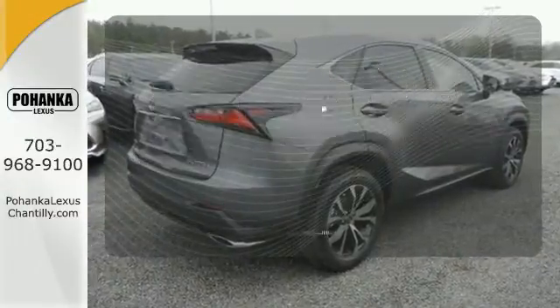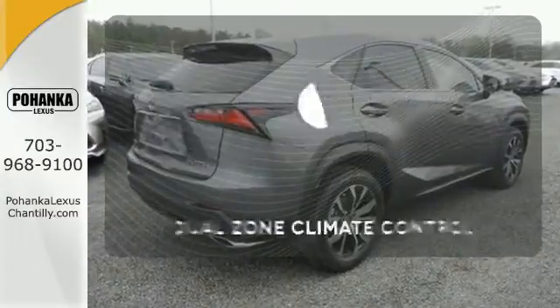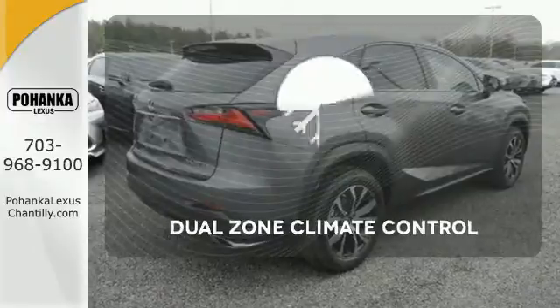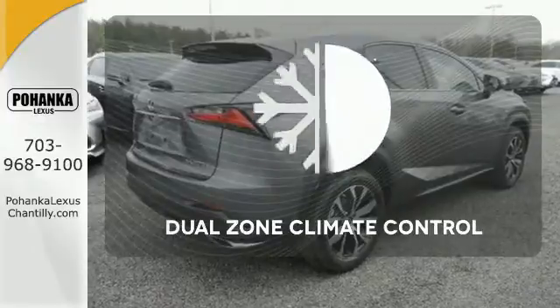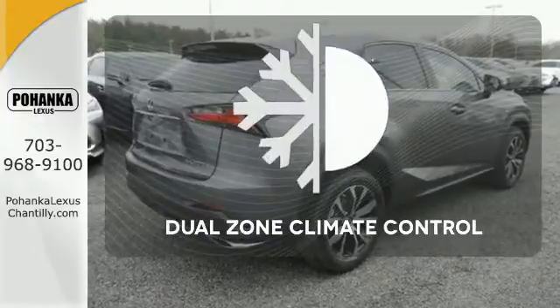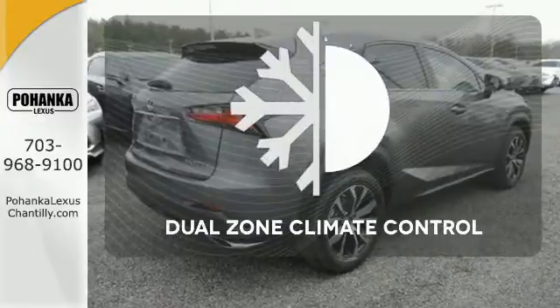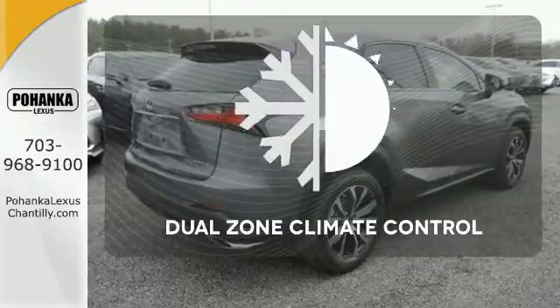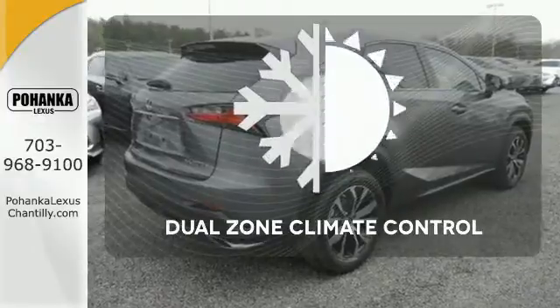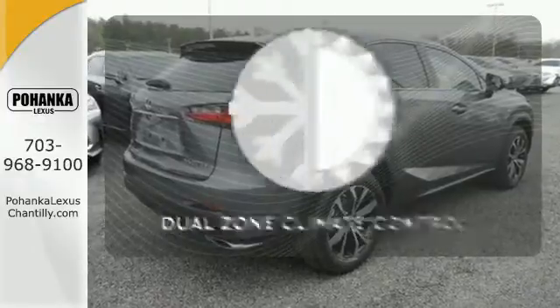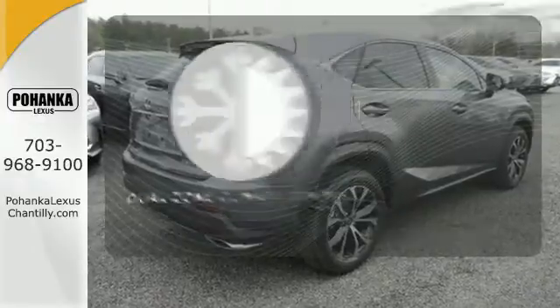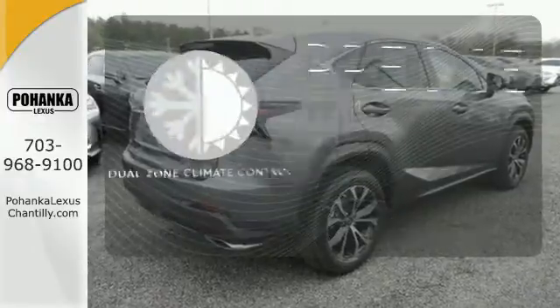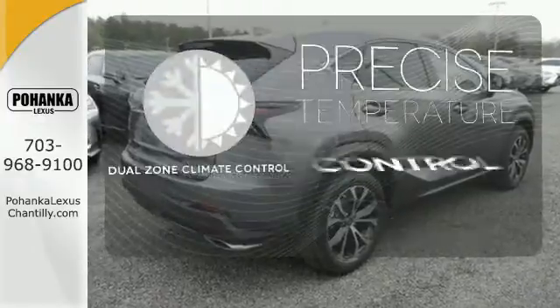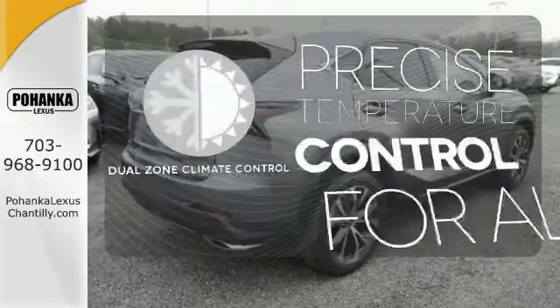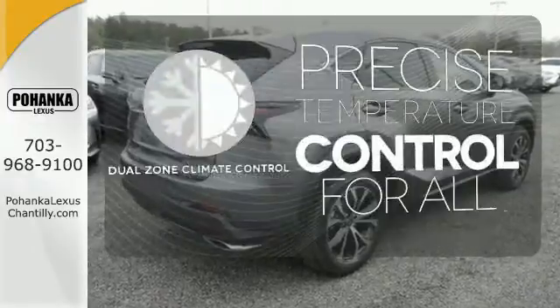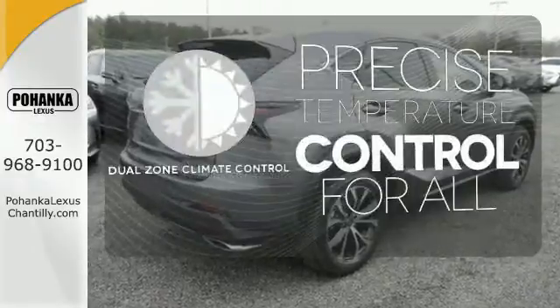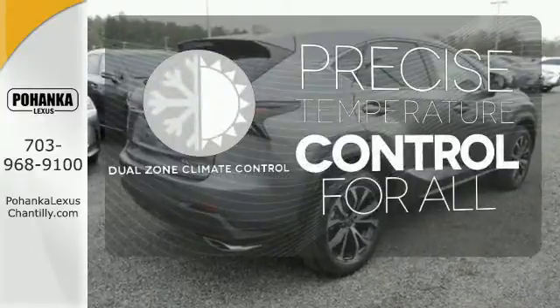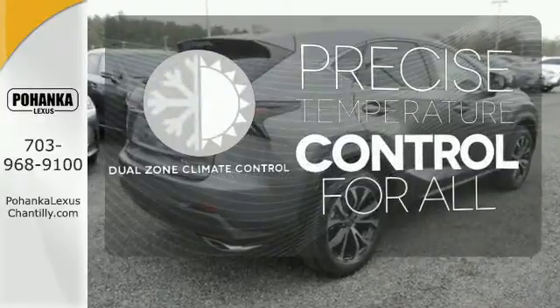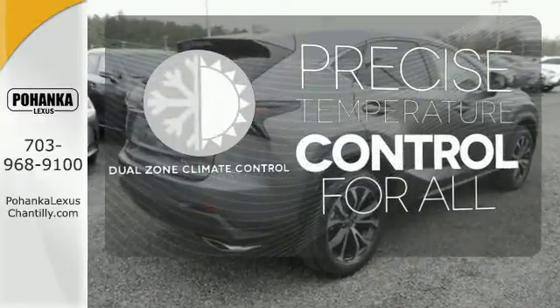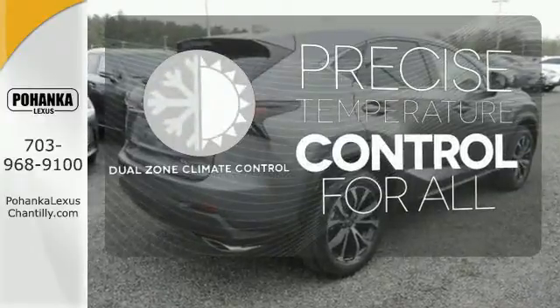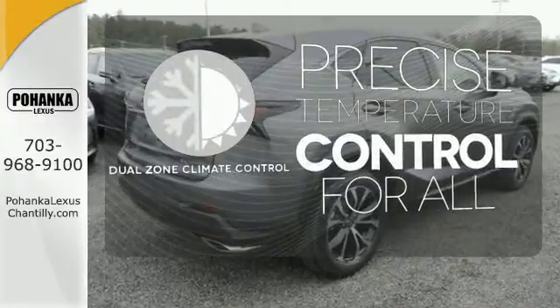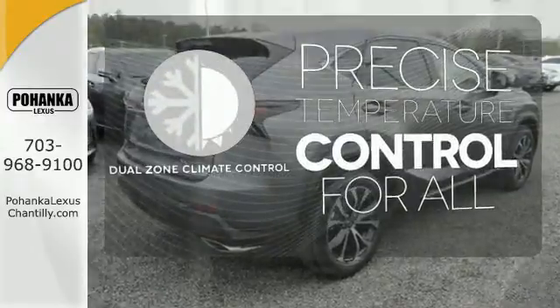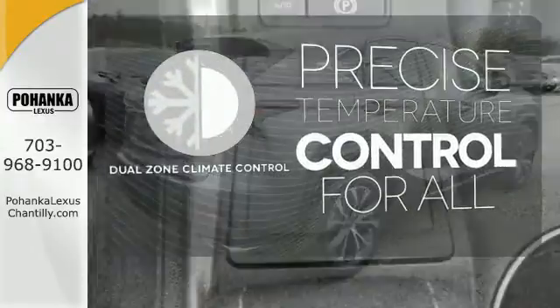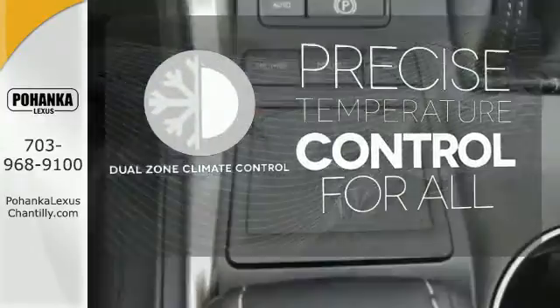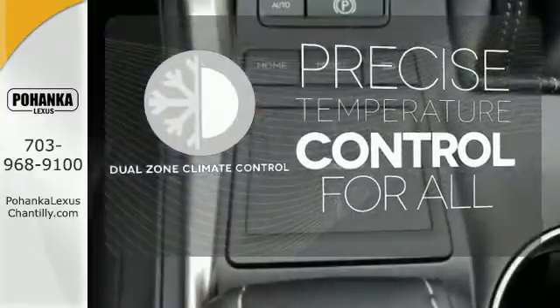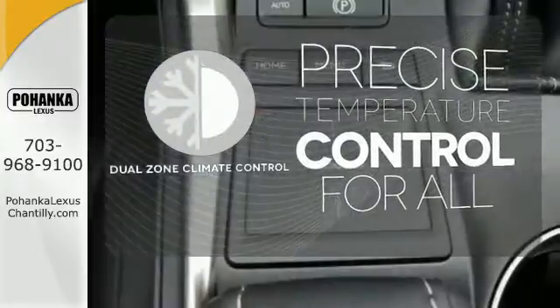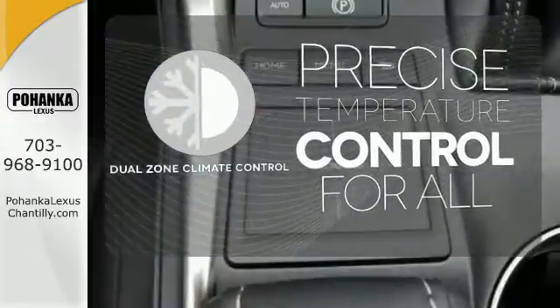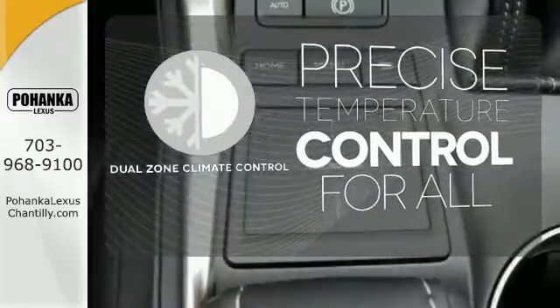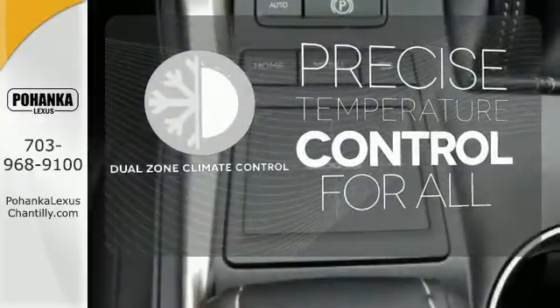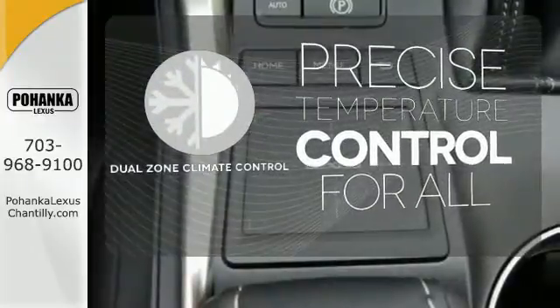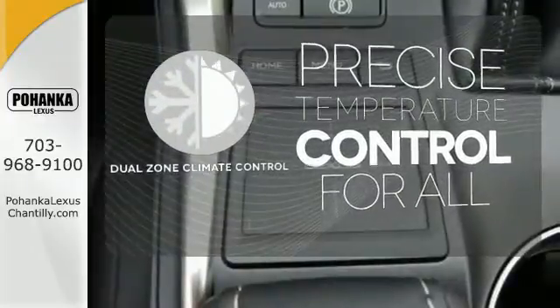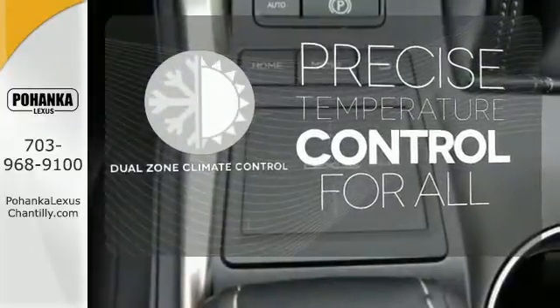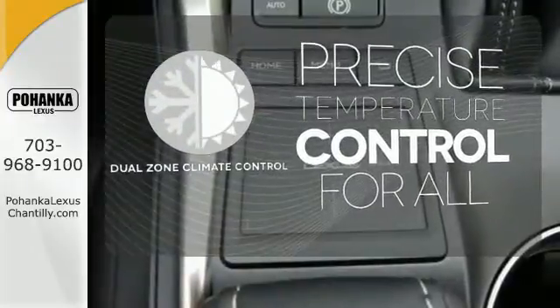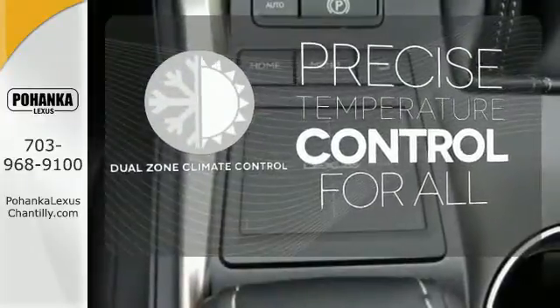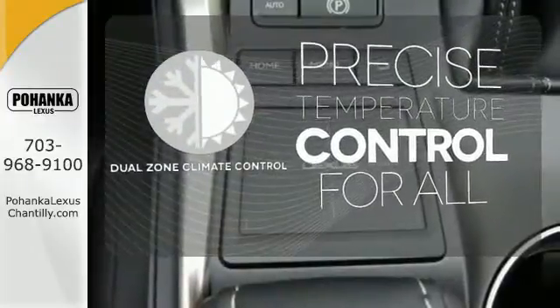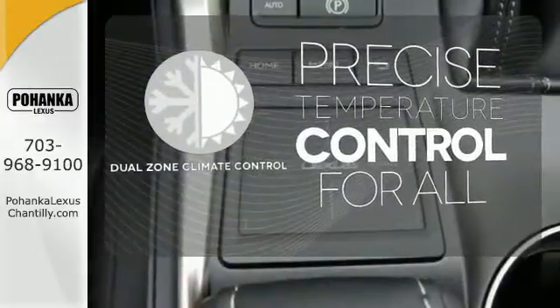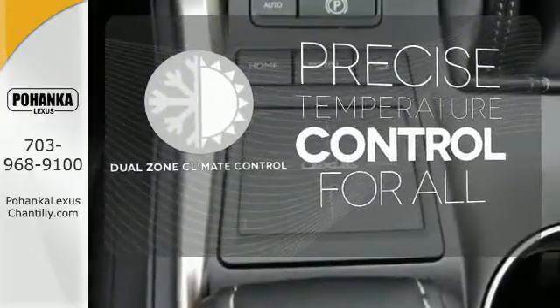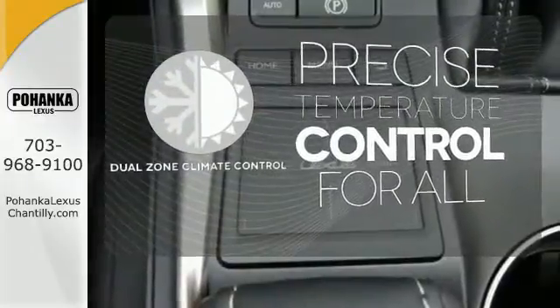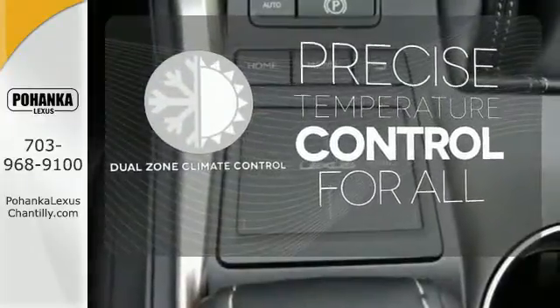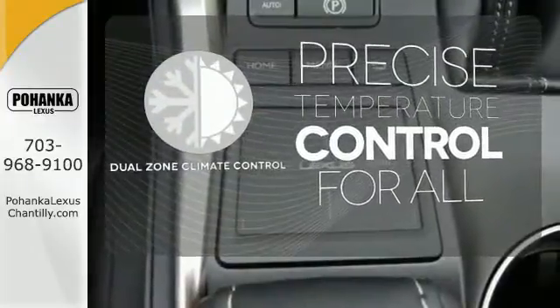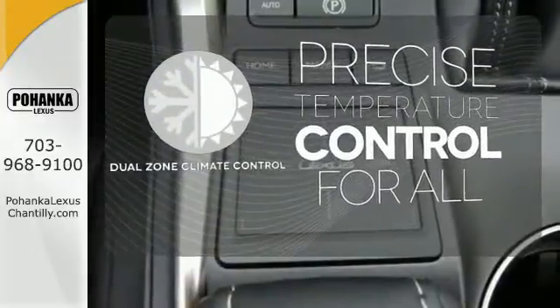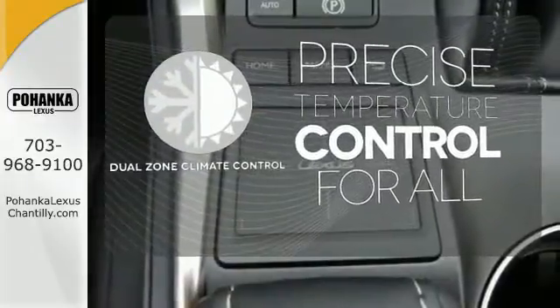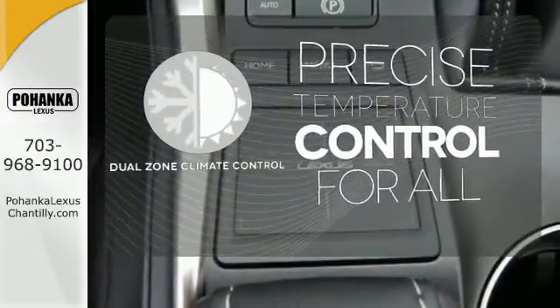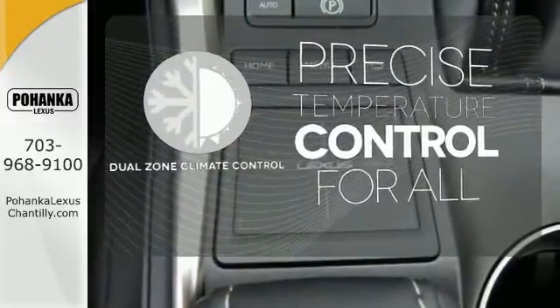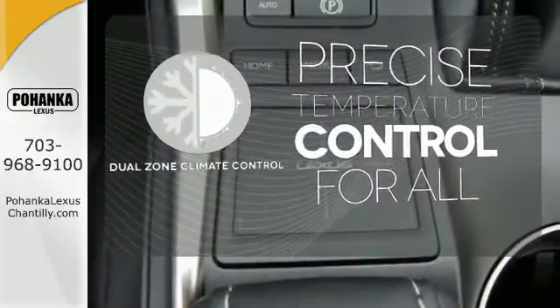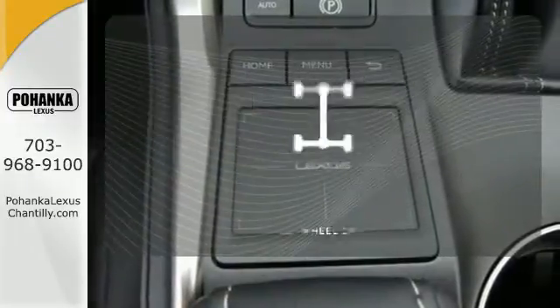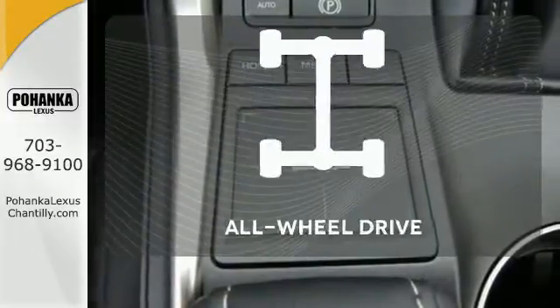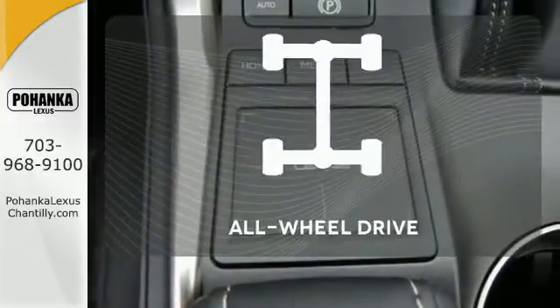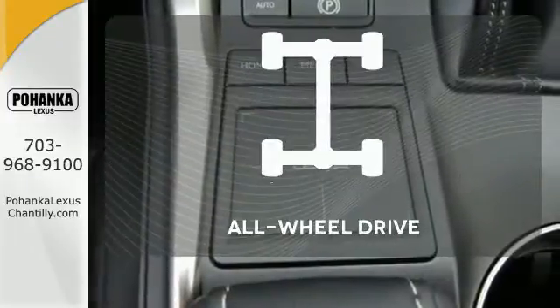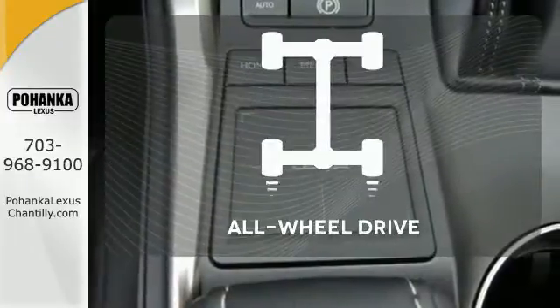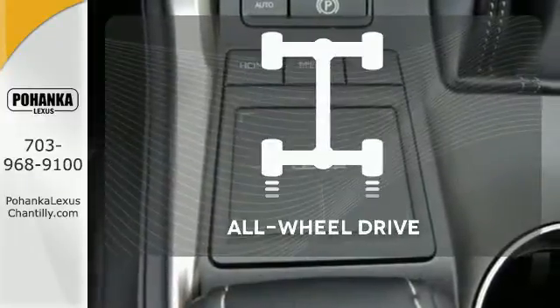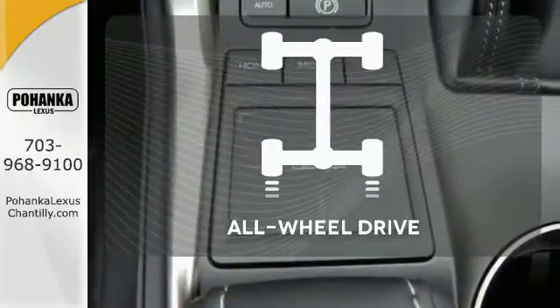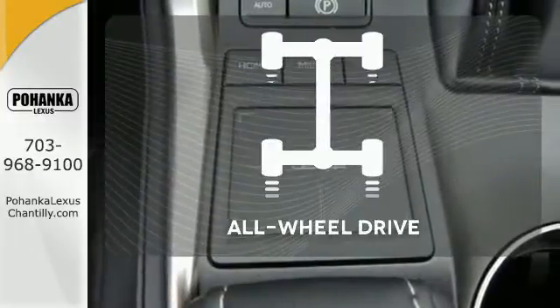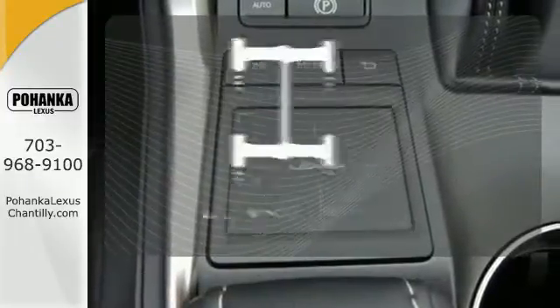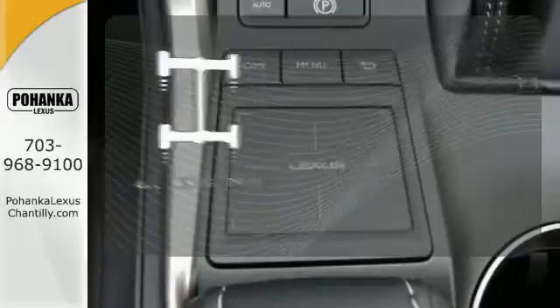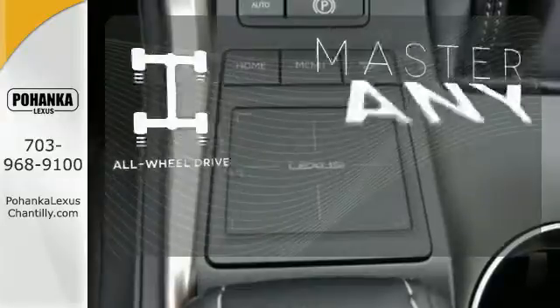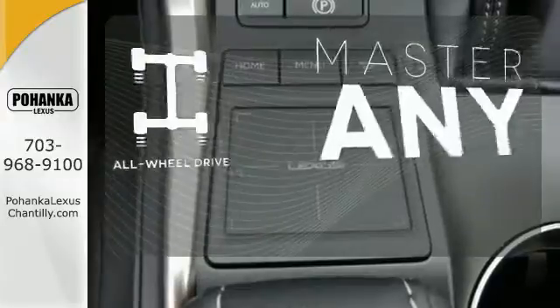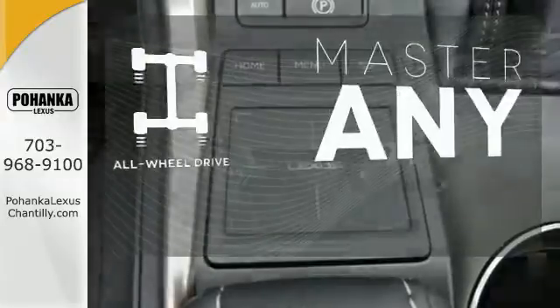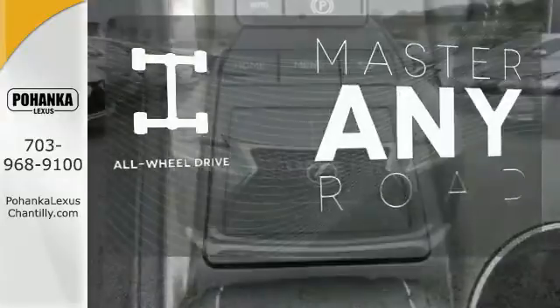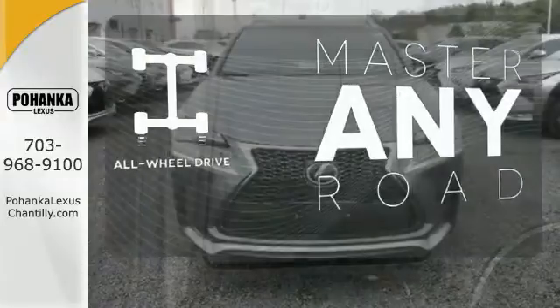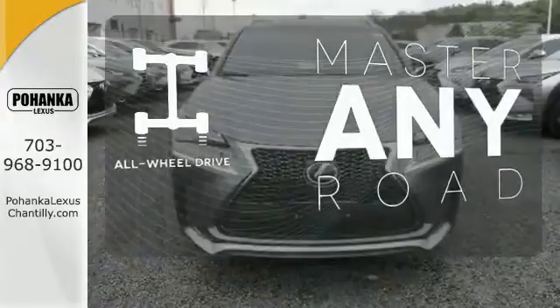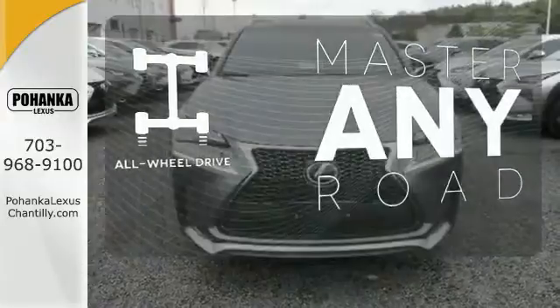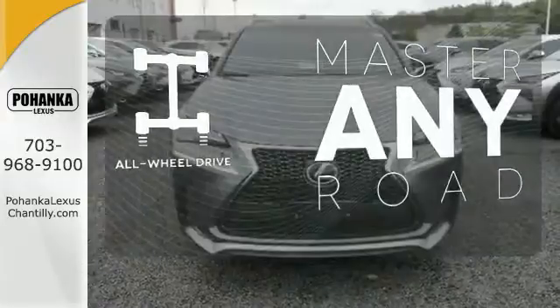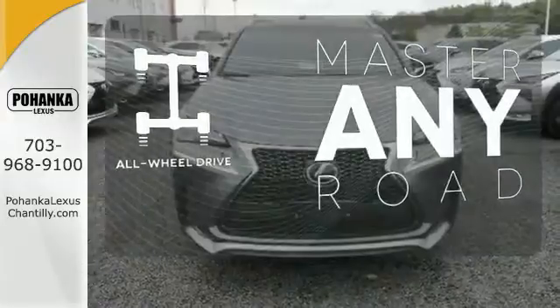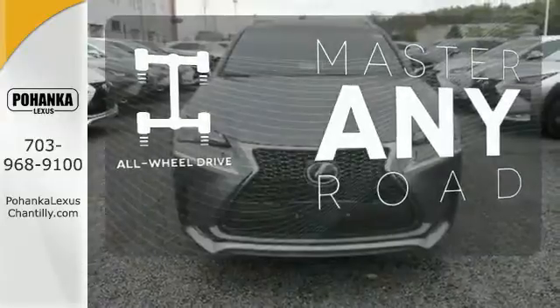No one will complain about the temperature with the dual zone climate control. Control the road with all wheel drive.